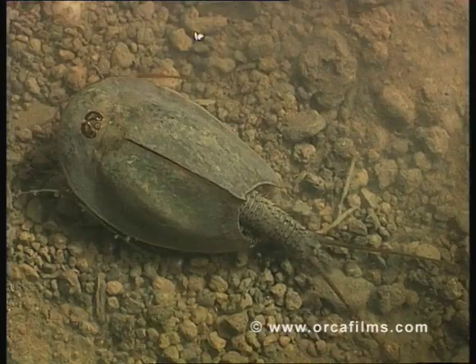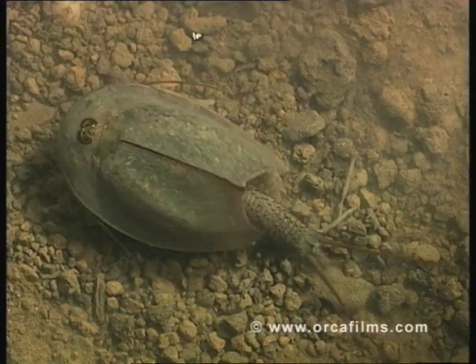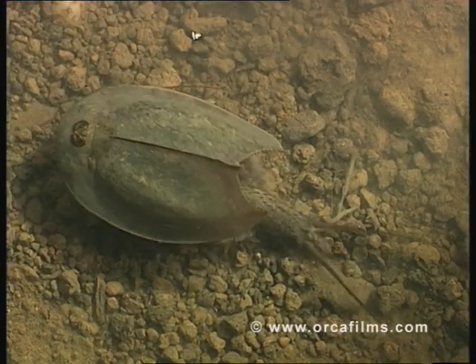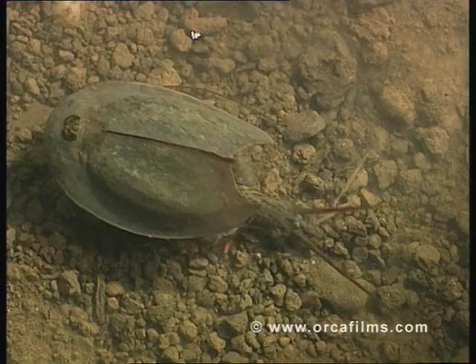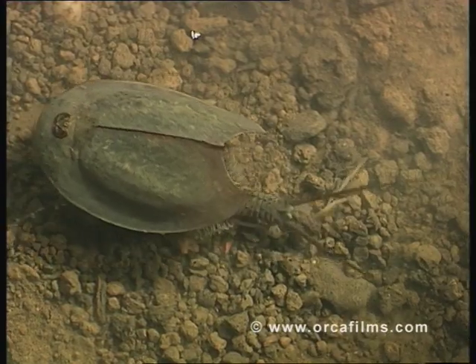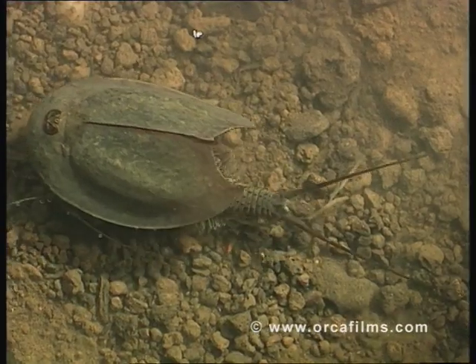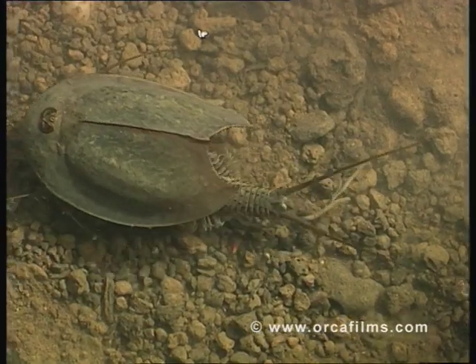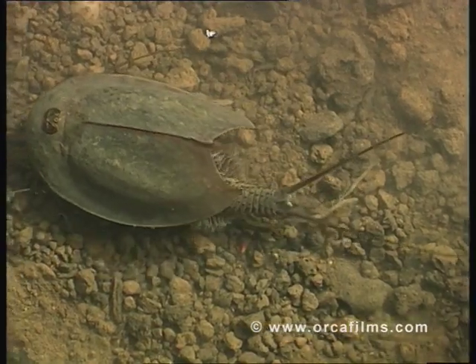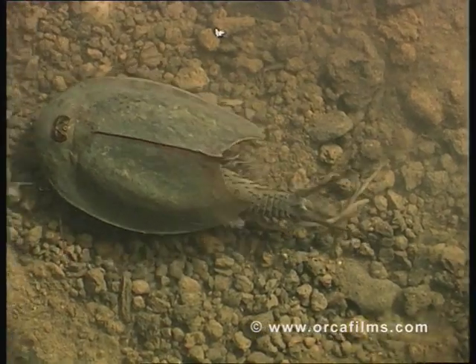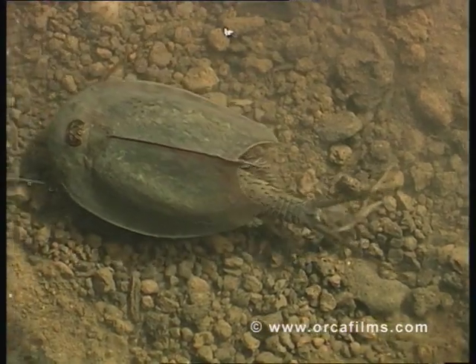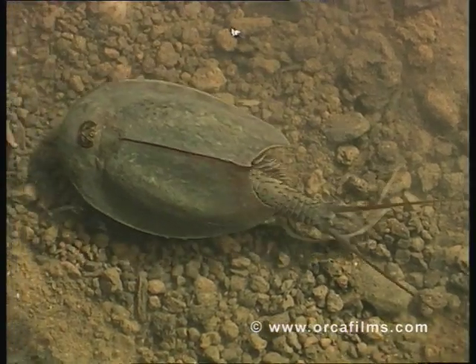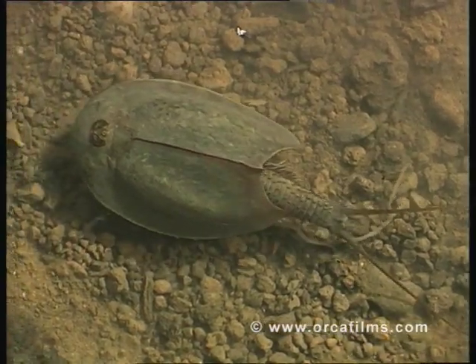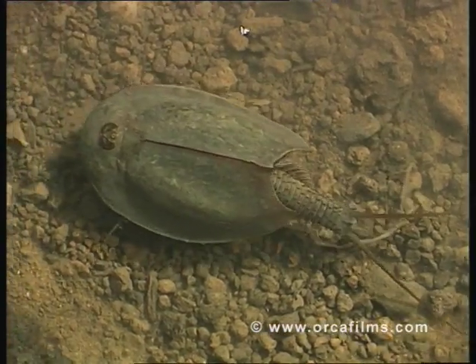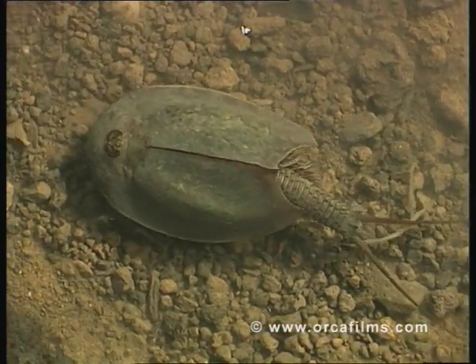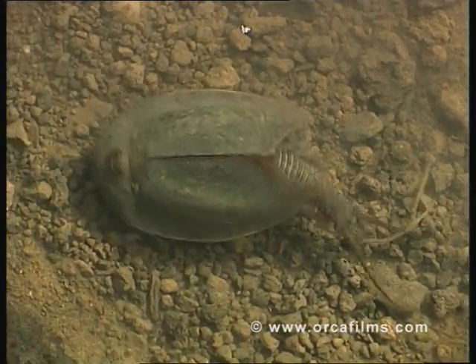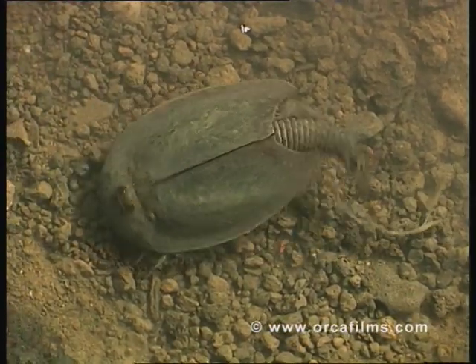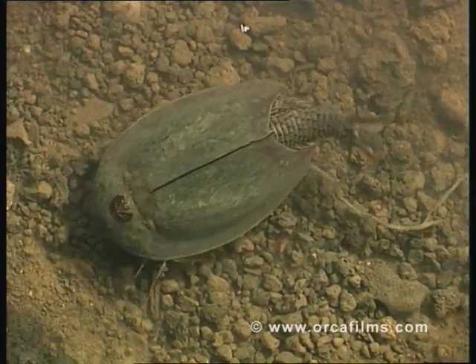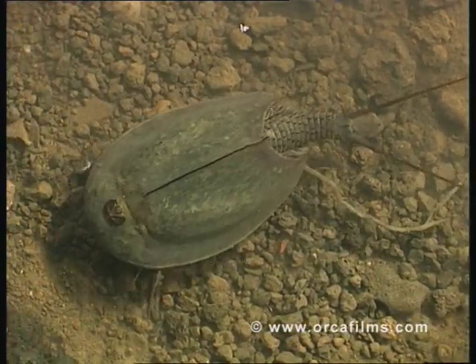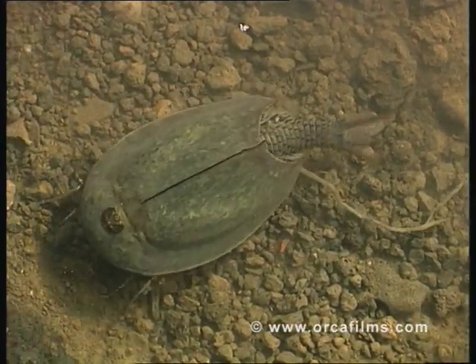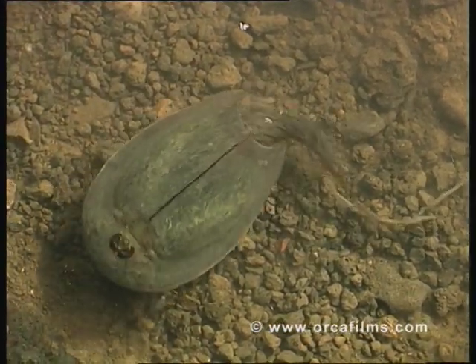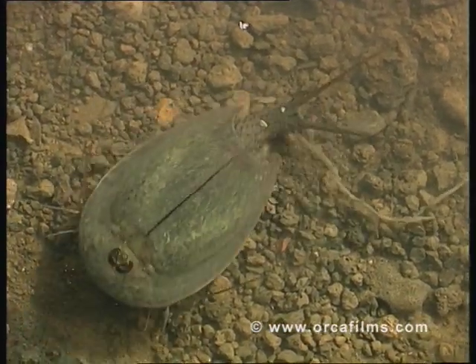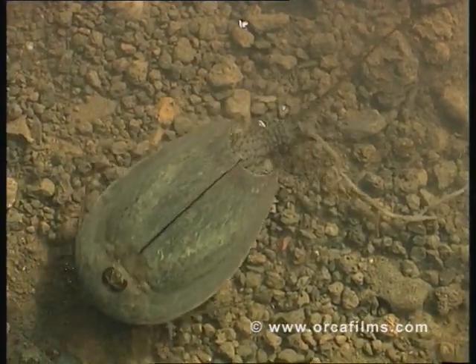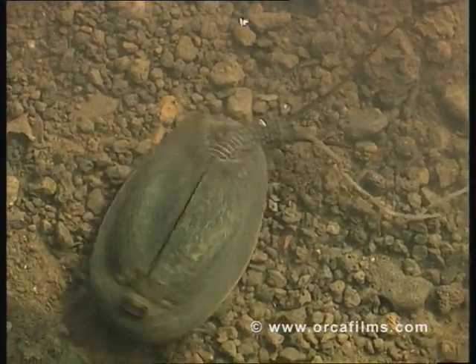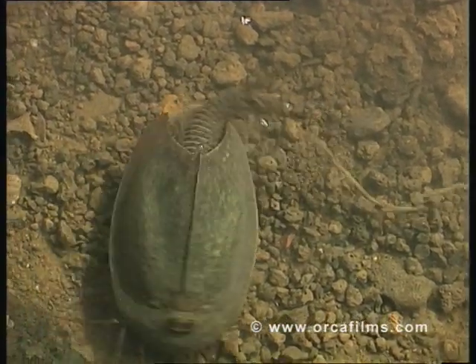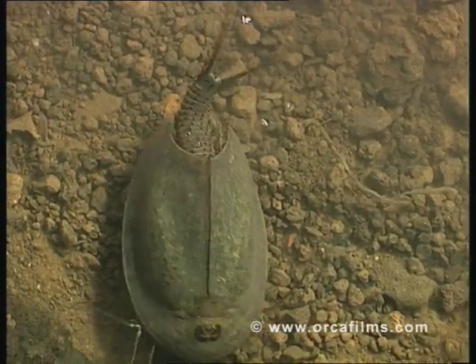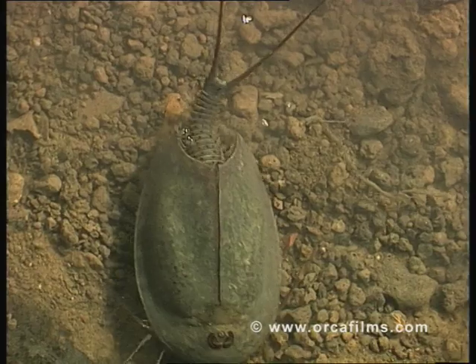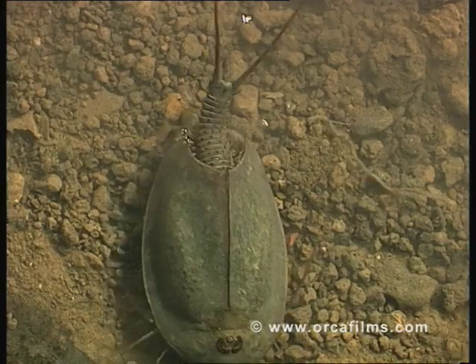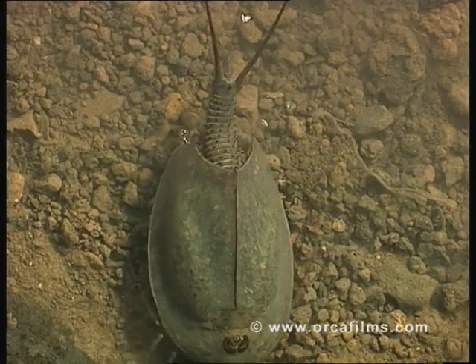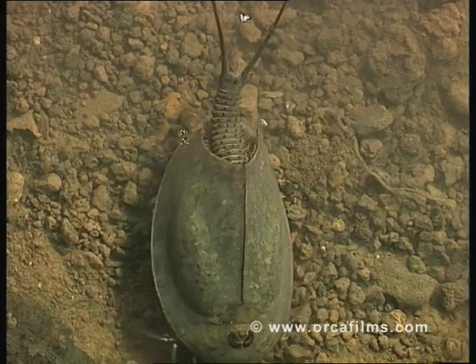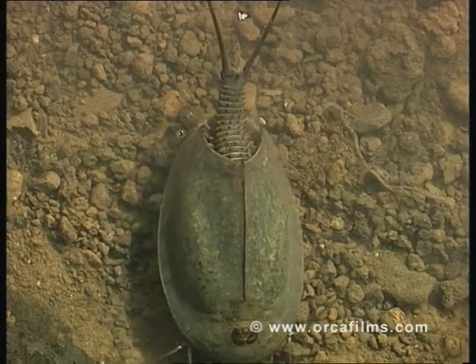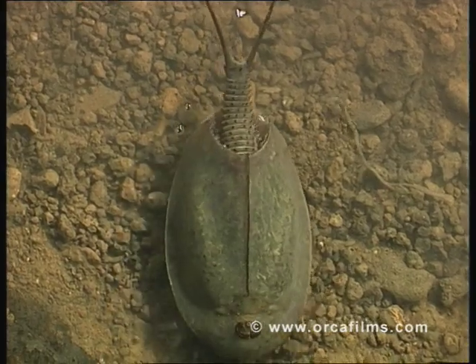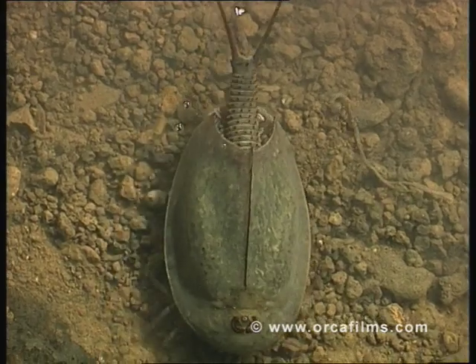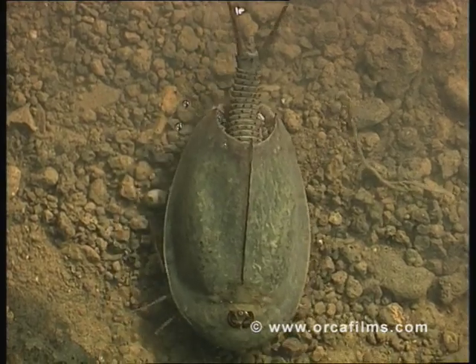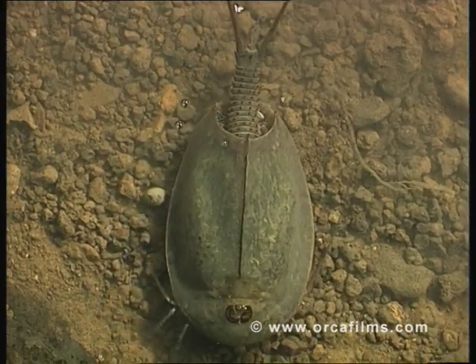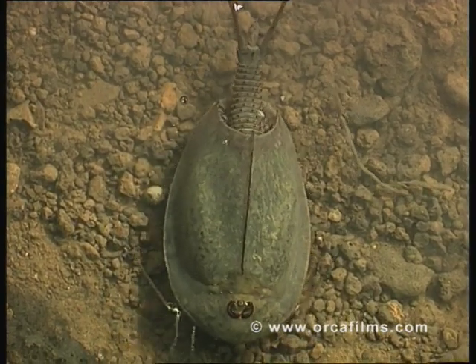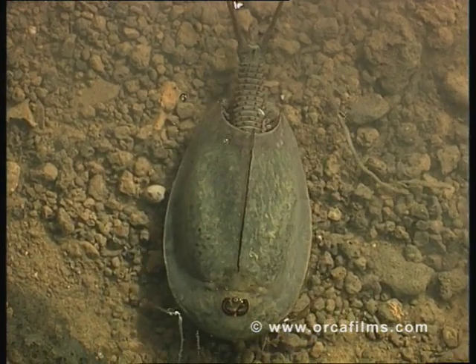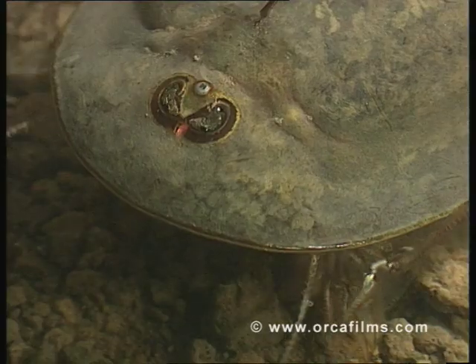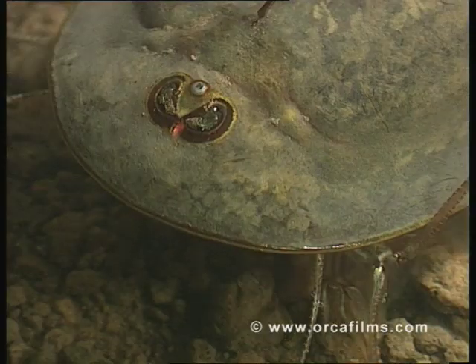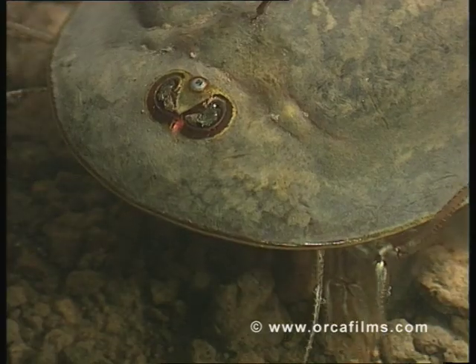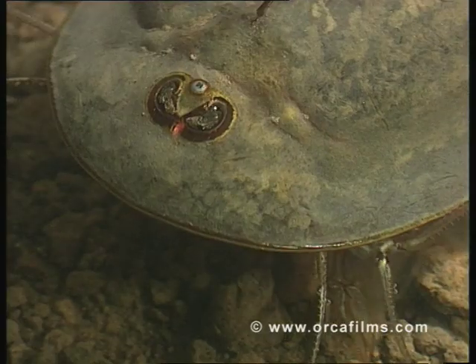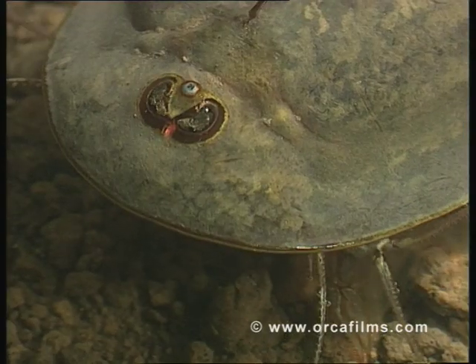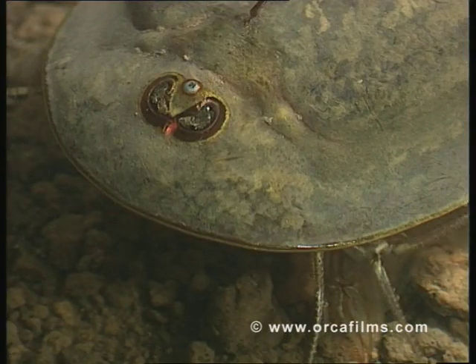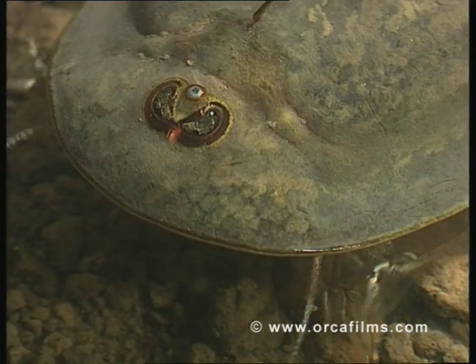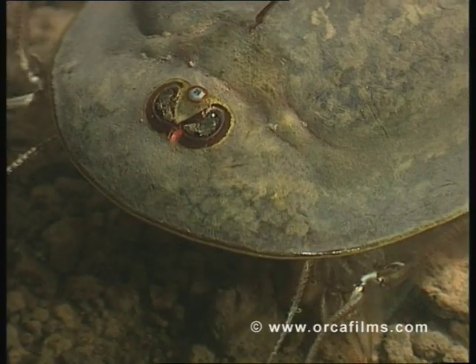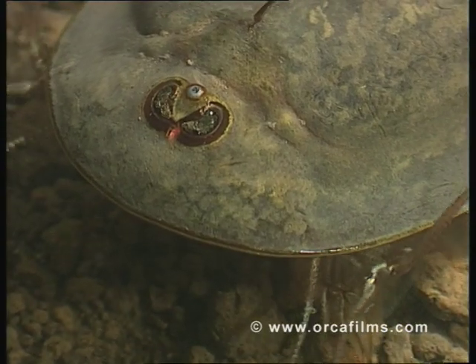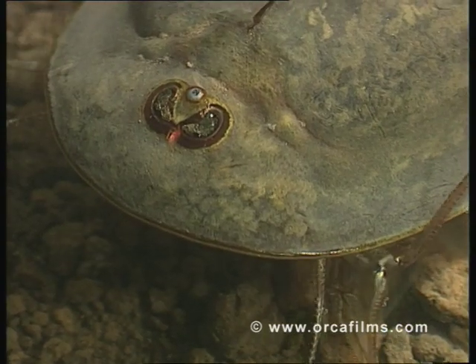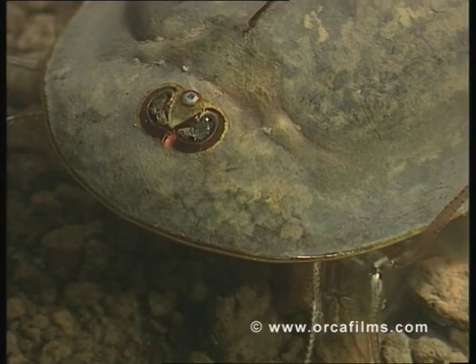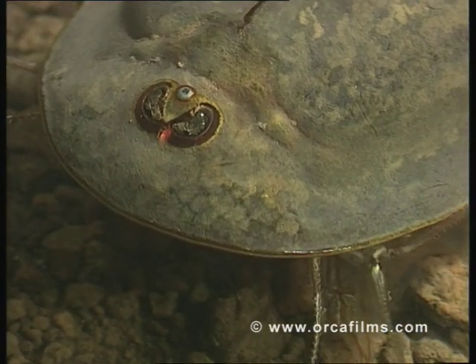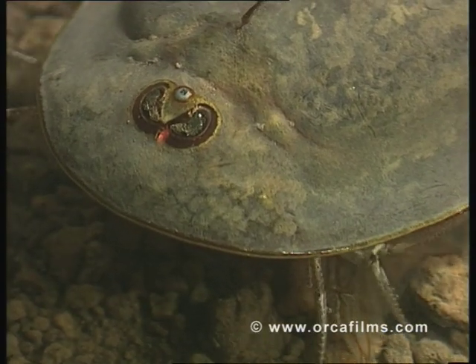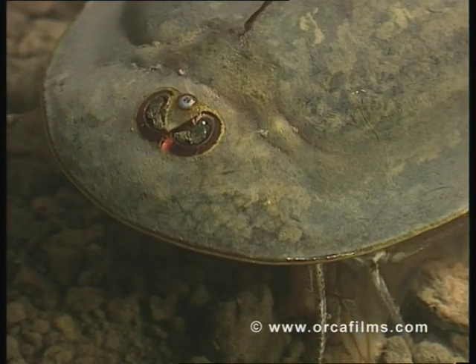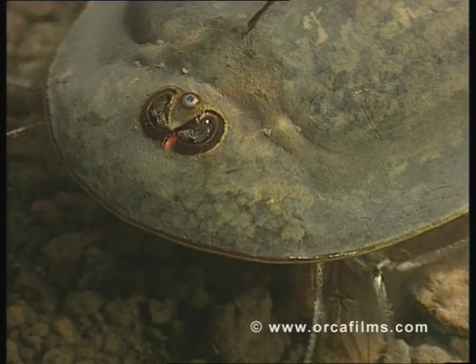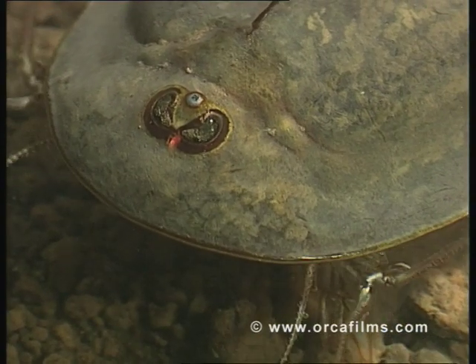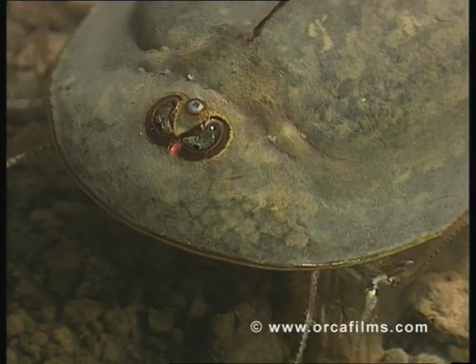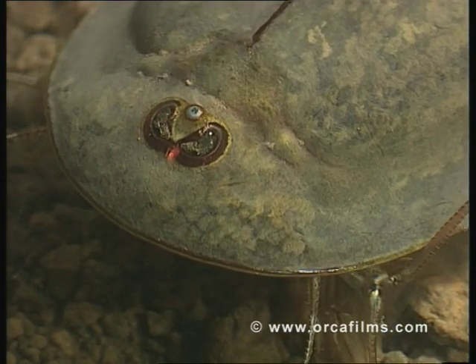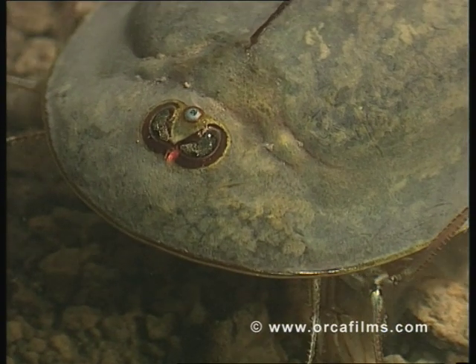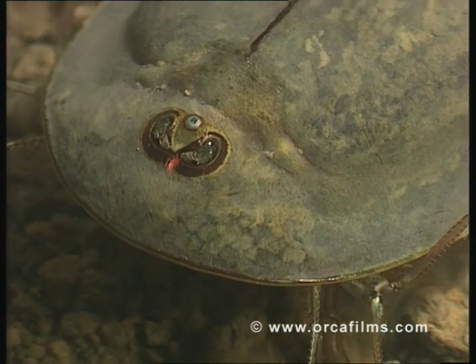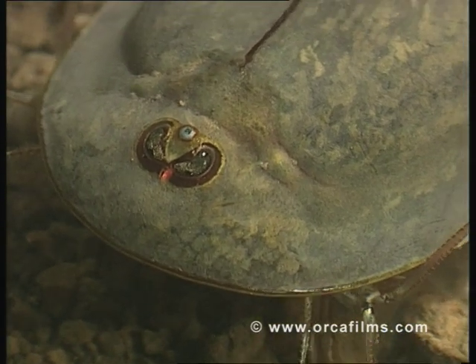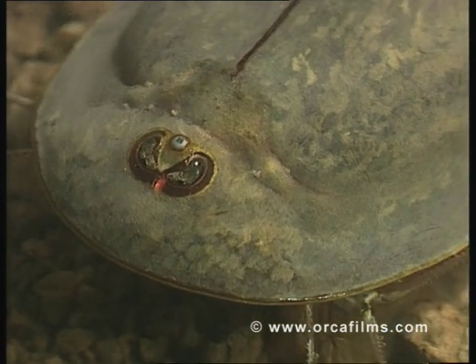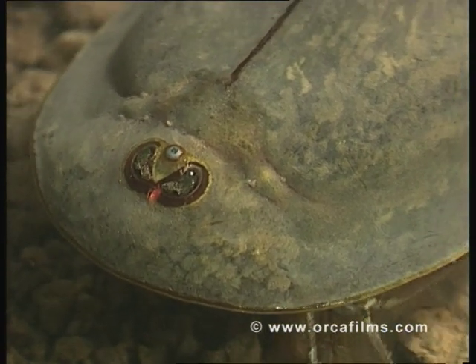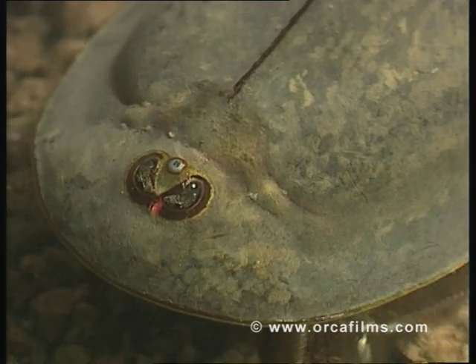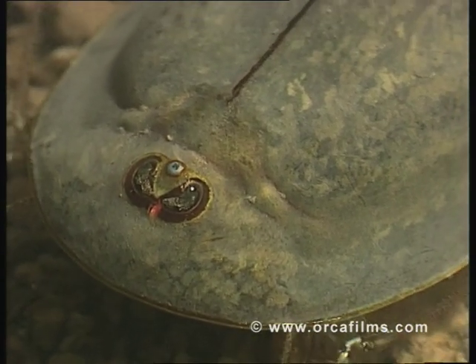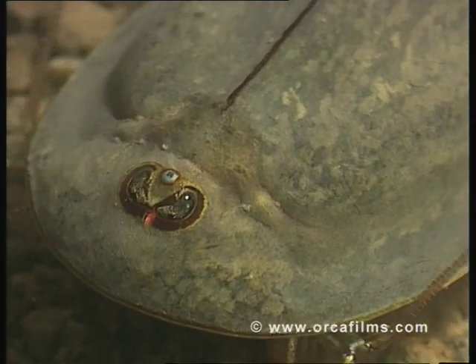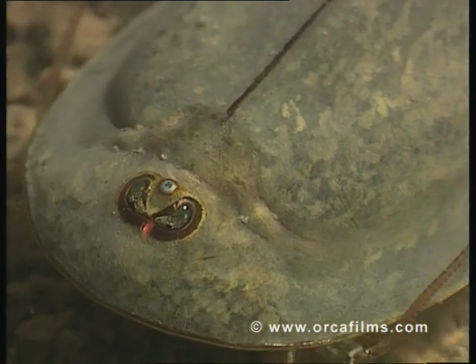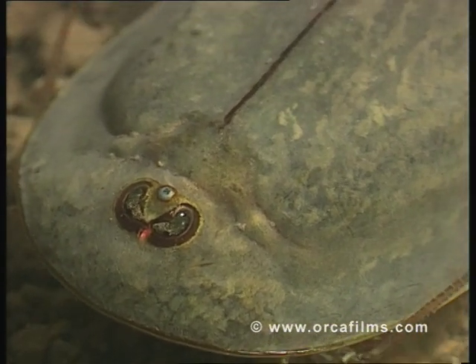The real giants among these primitive crustaceans are the tadpole shrimps. They can be anything up to 10 cm long.